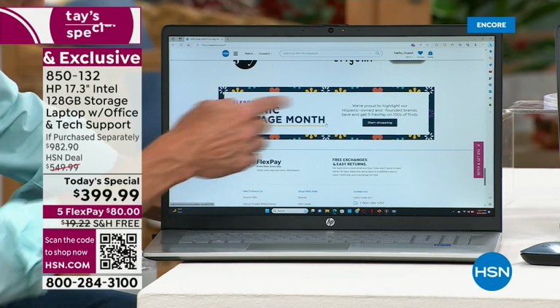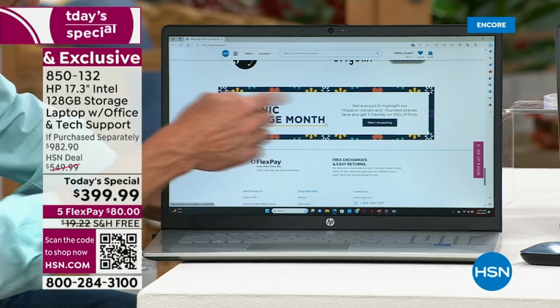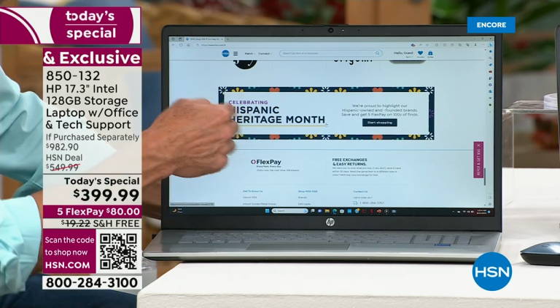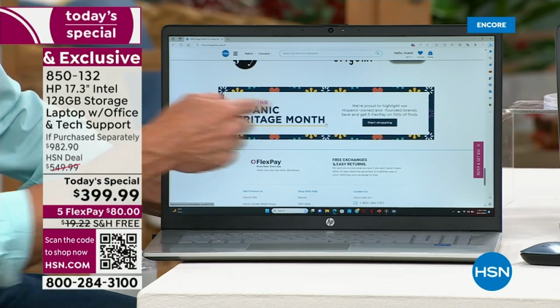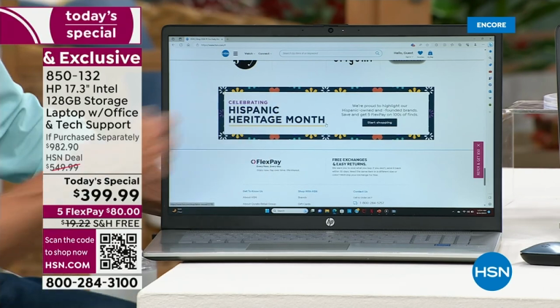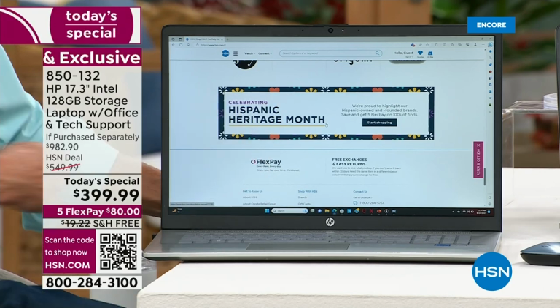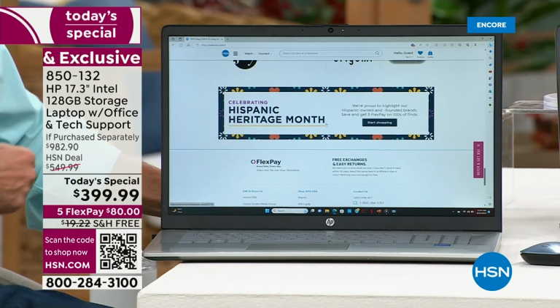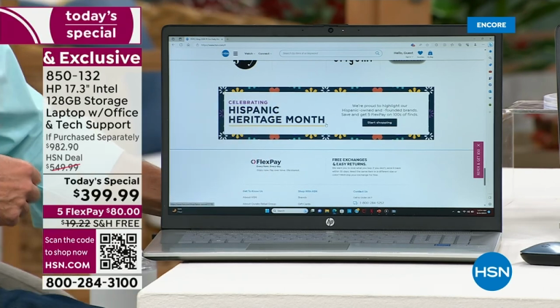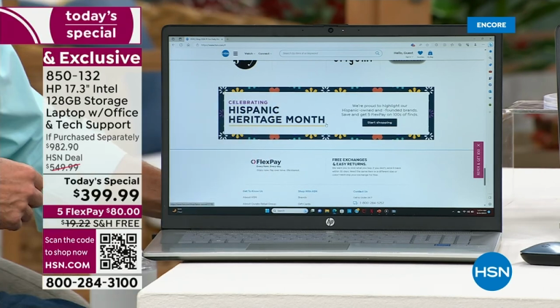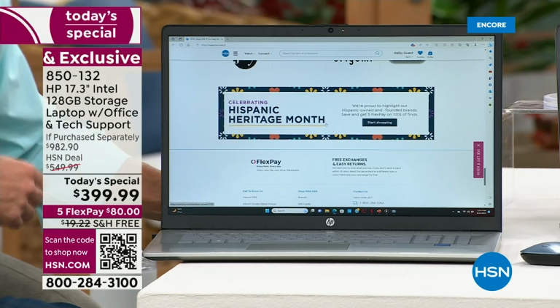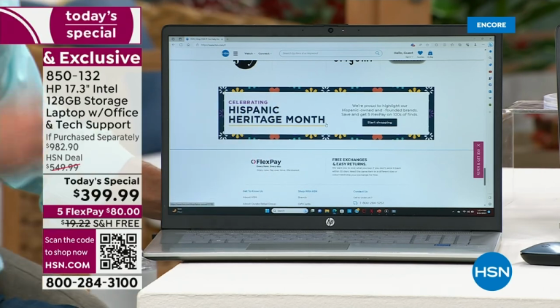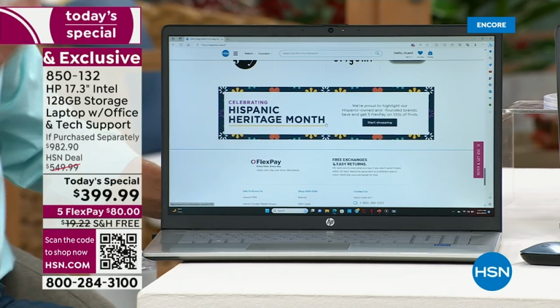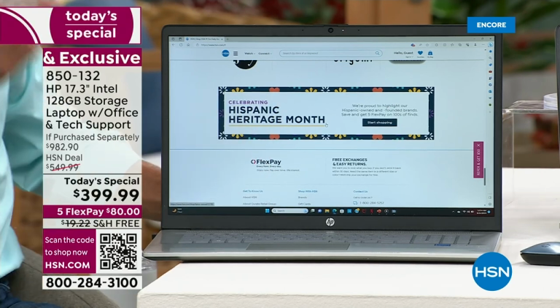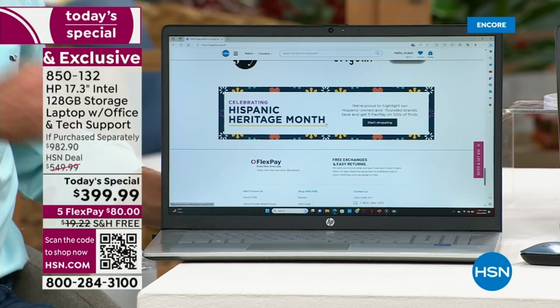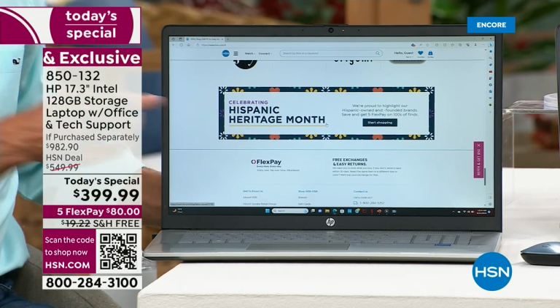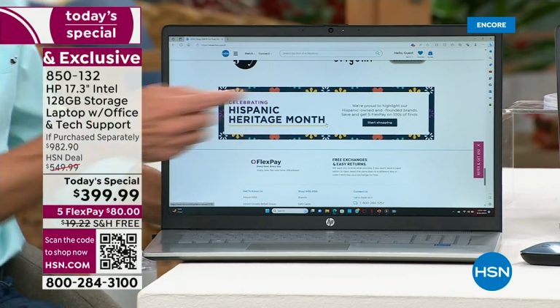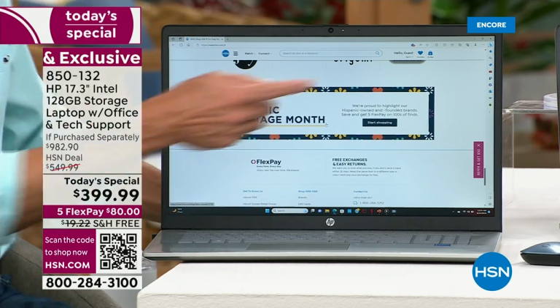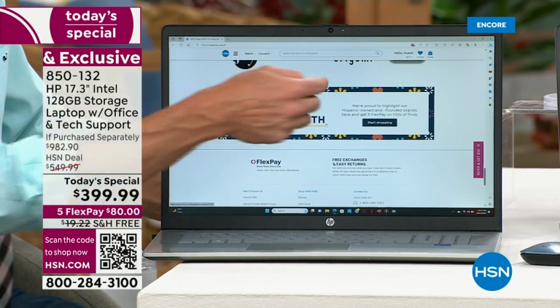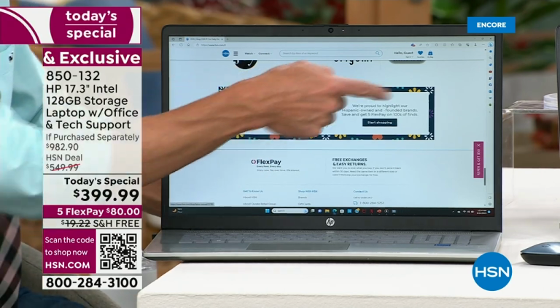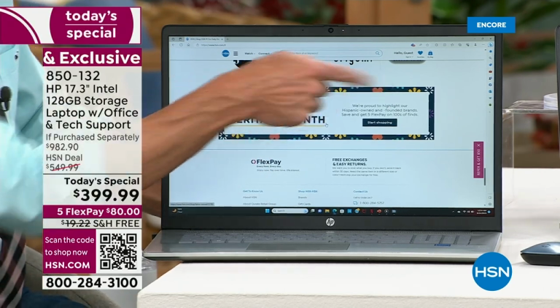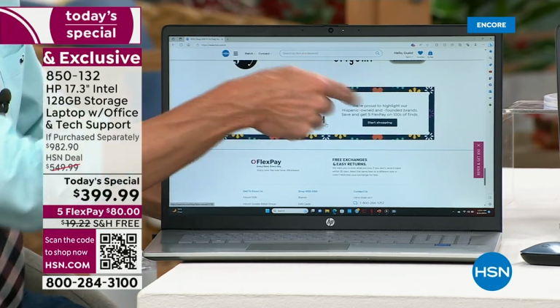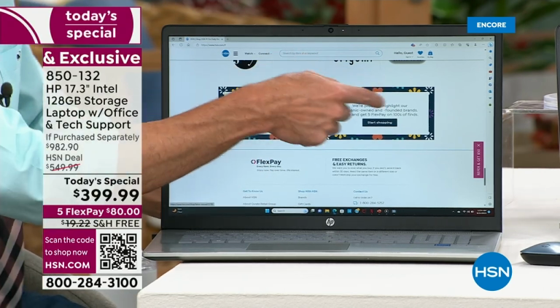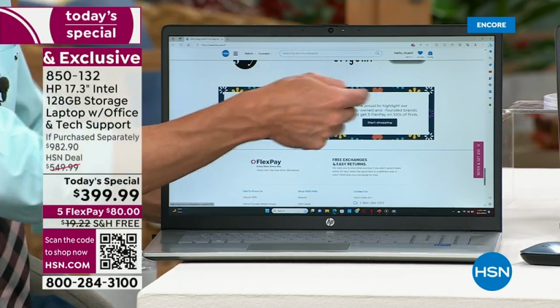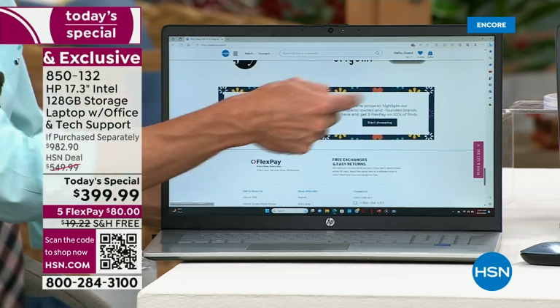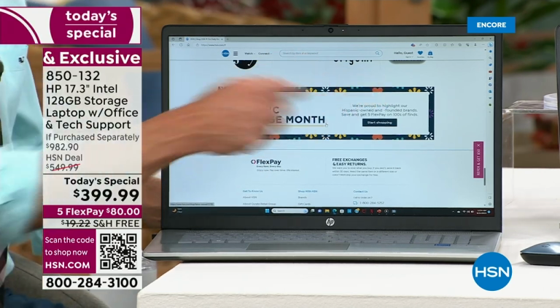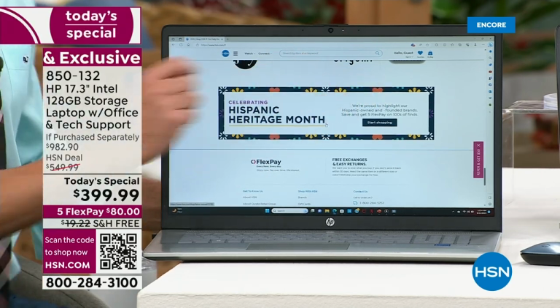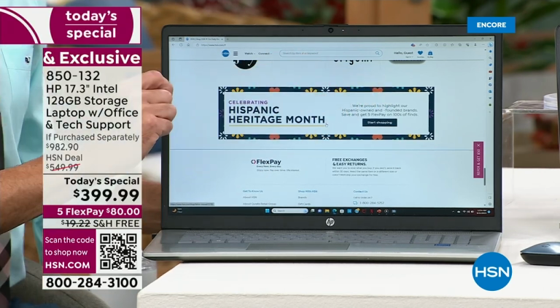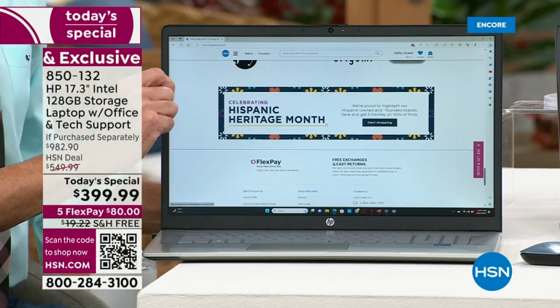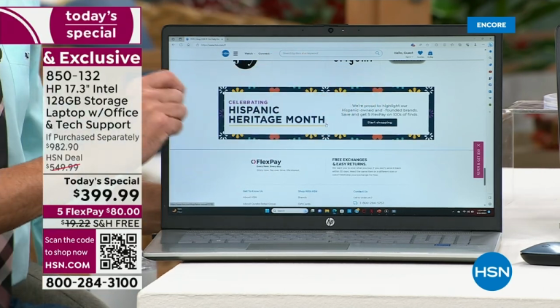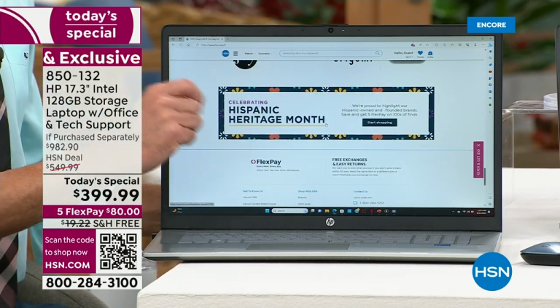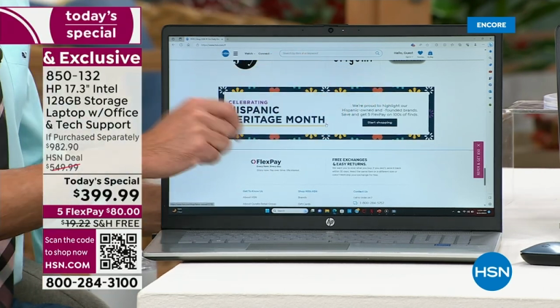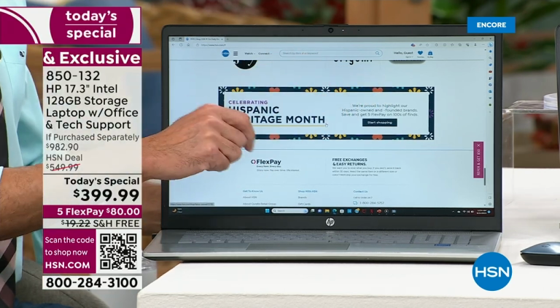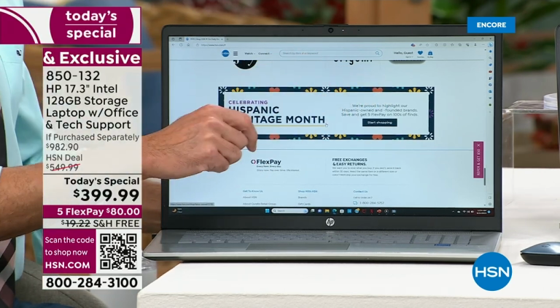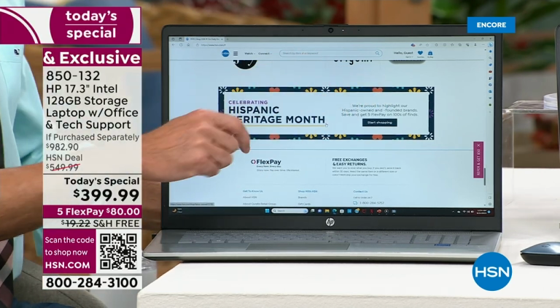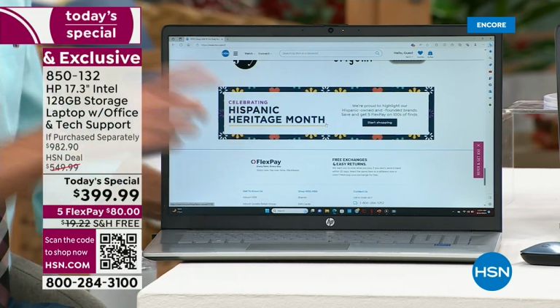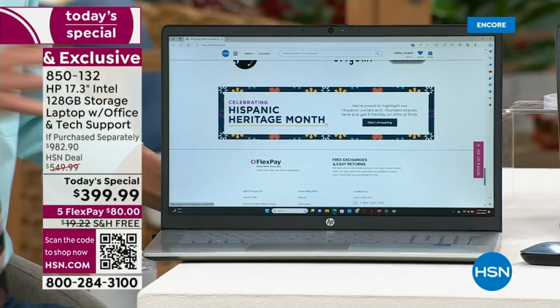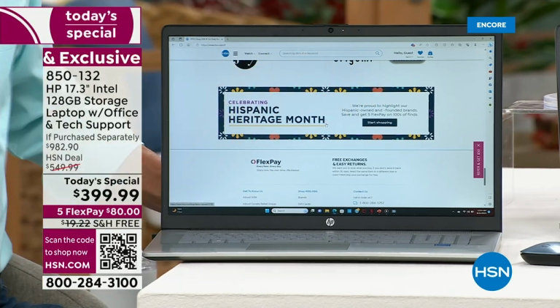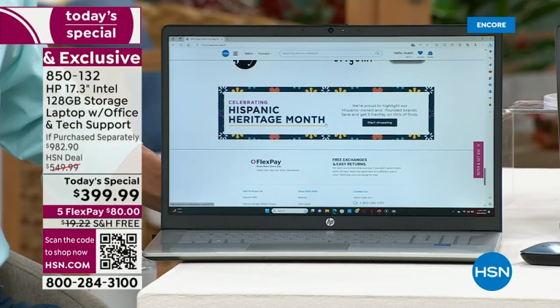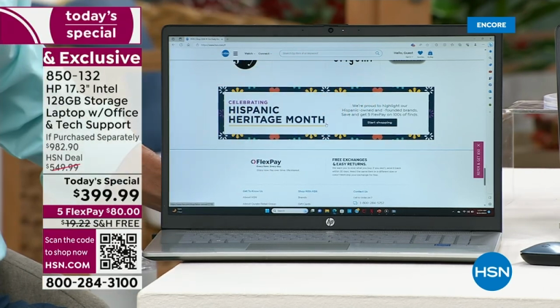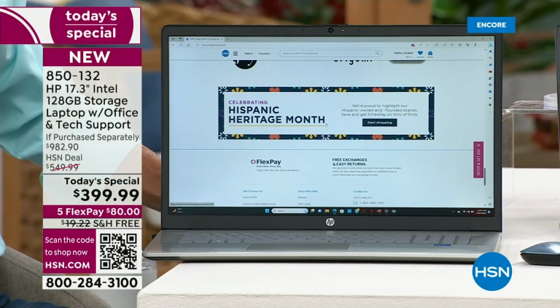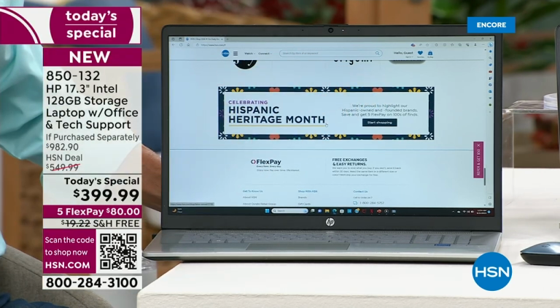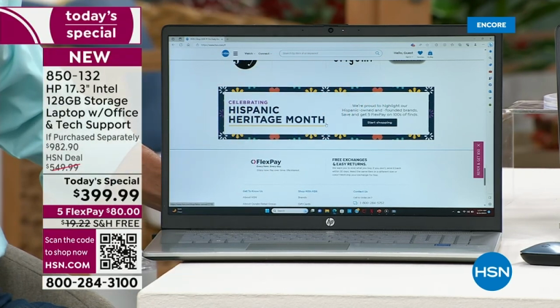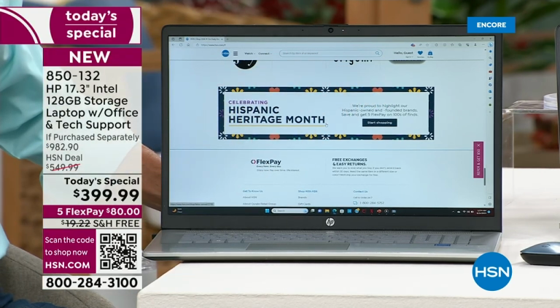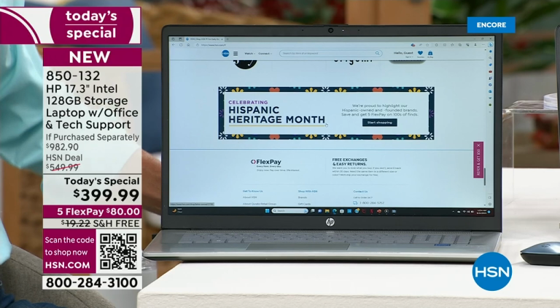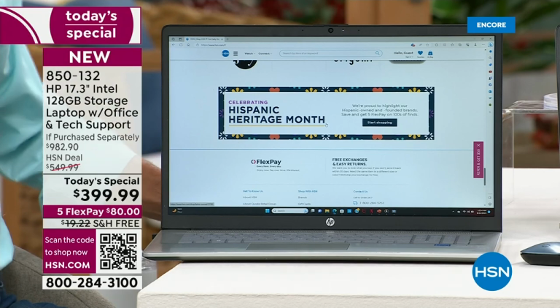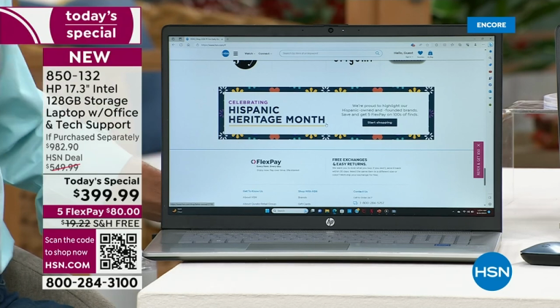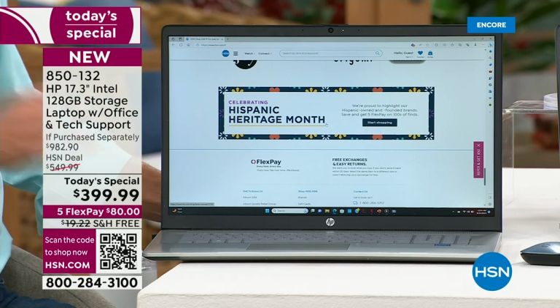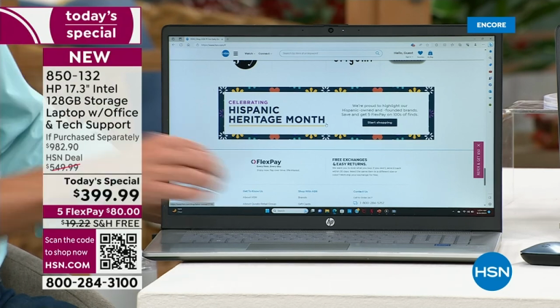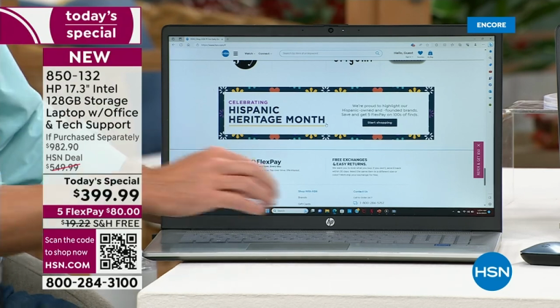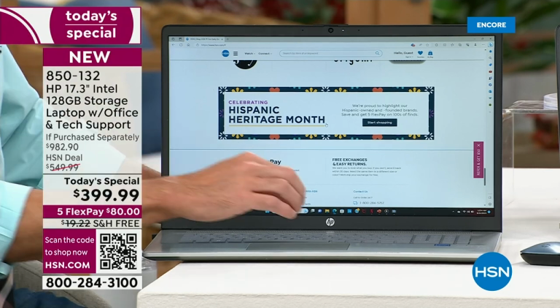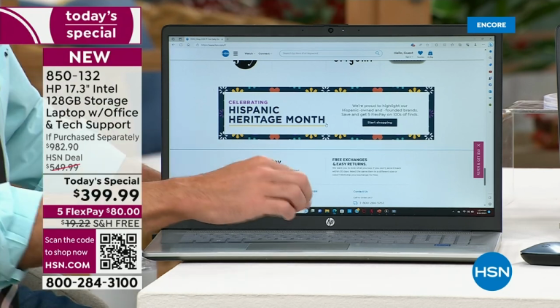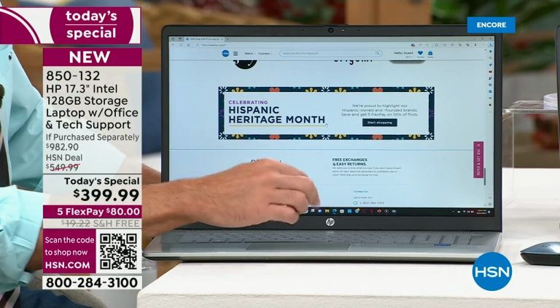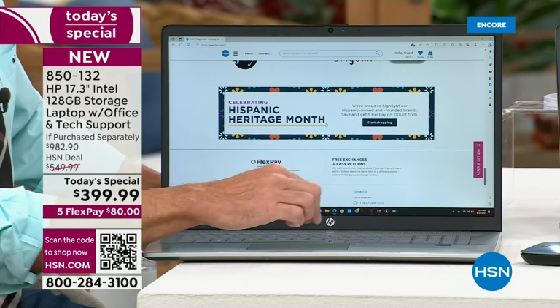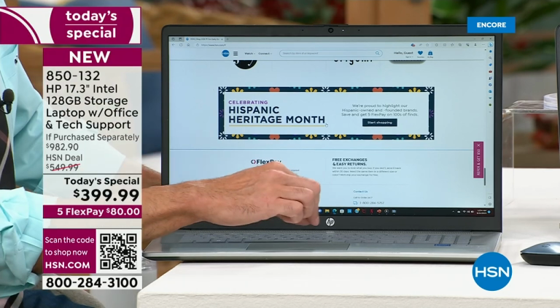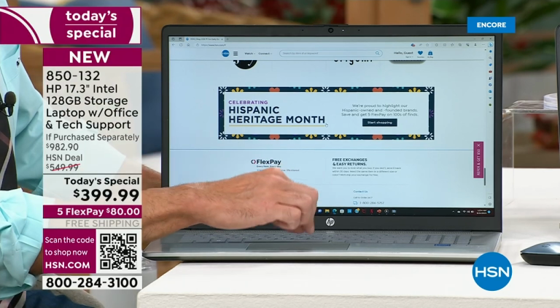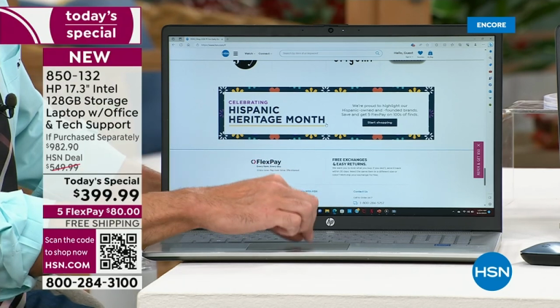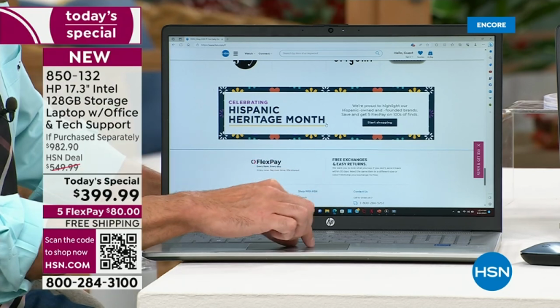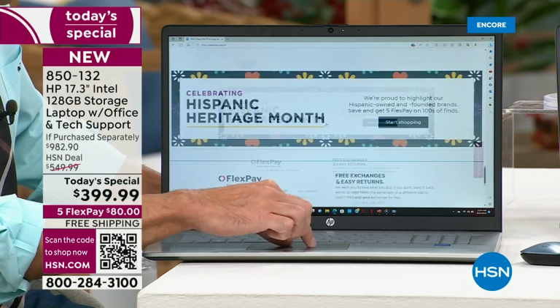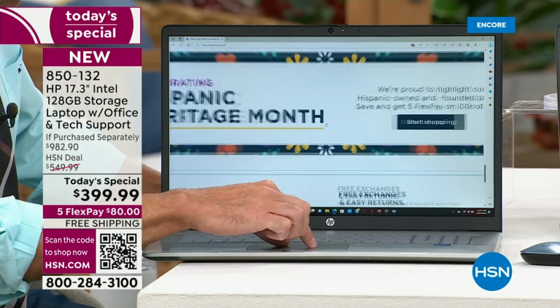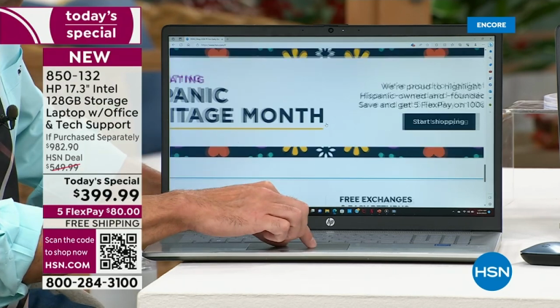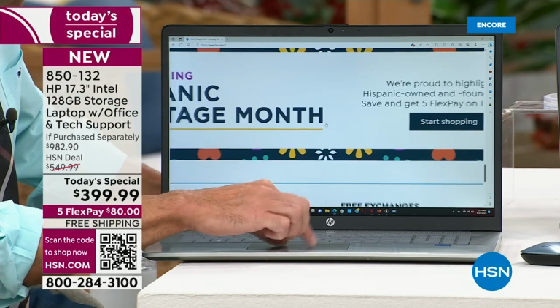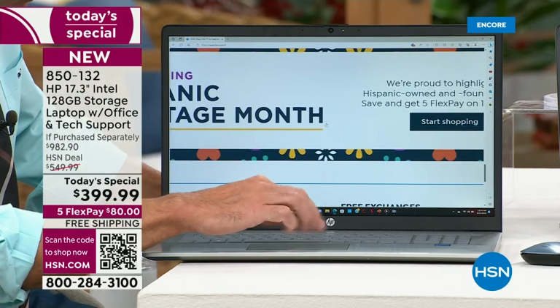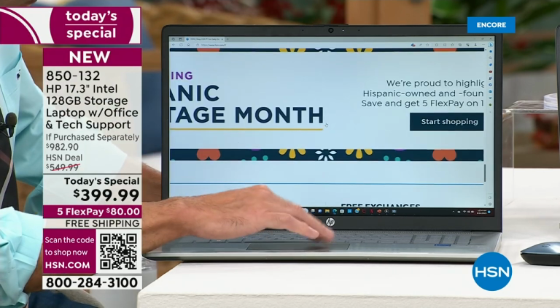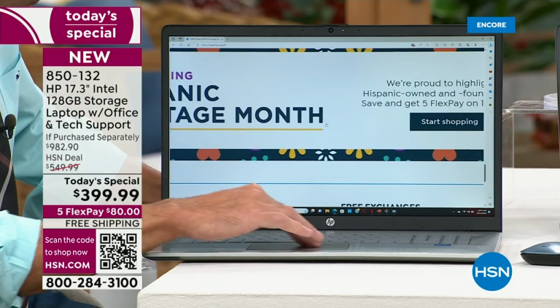This says Hispanic Heritage Month. I can't read the small print from where I'm standing — but with the 17-inch screen and pinch to zoom, let me show you.